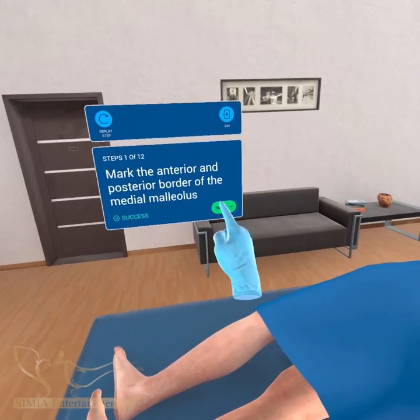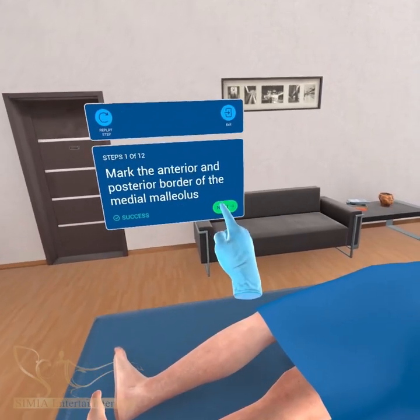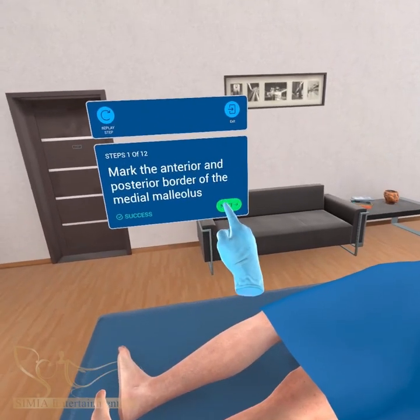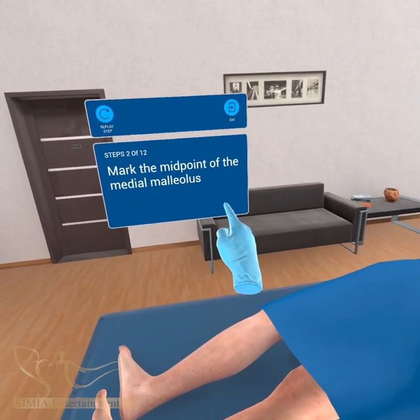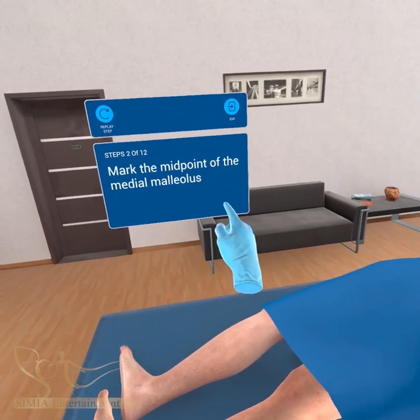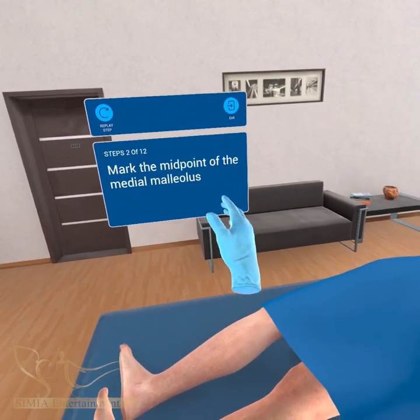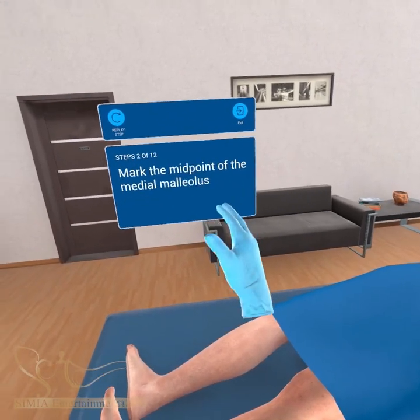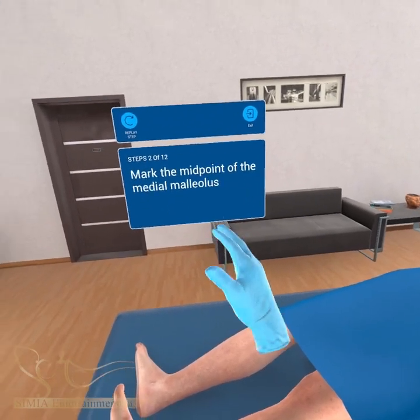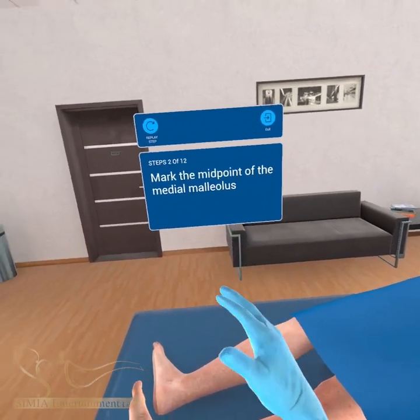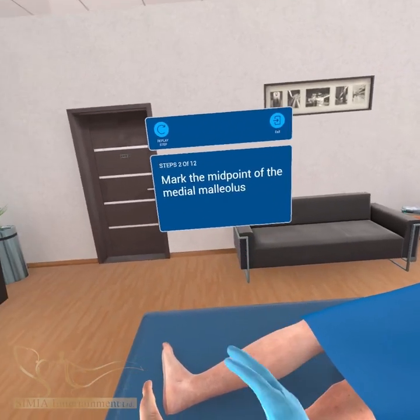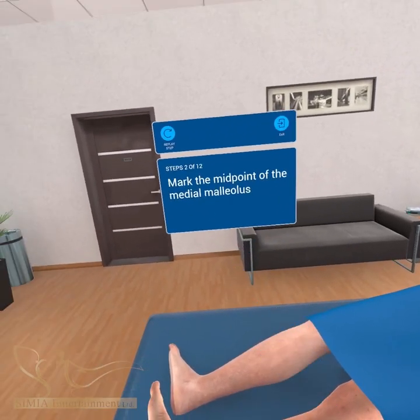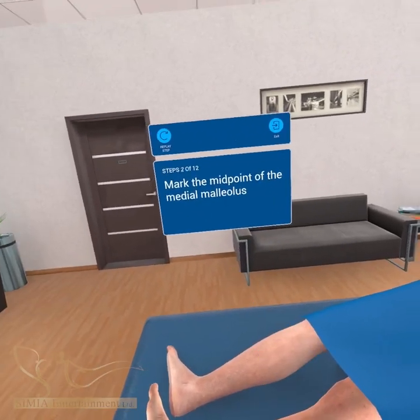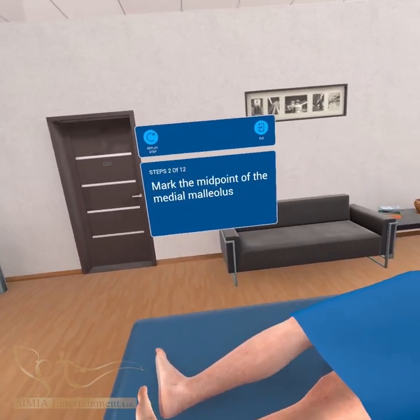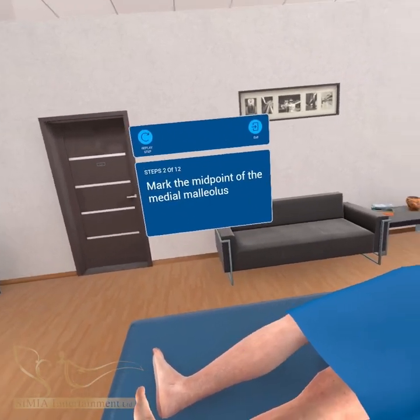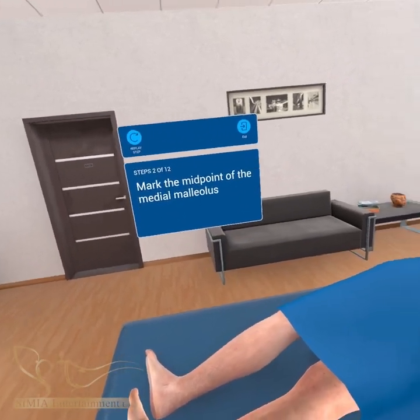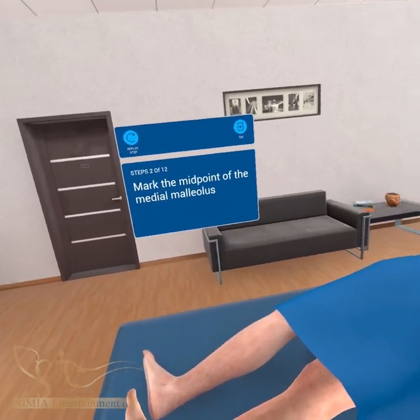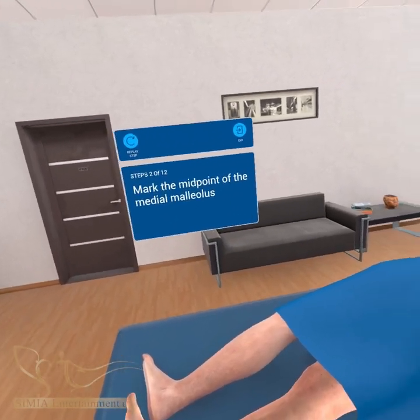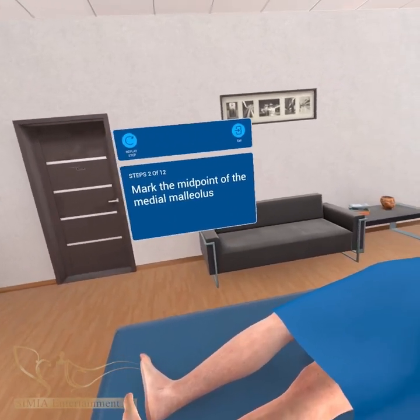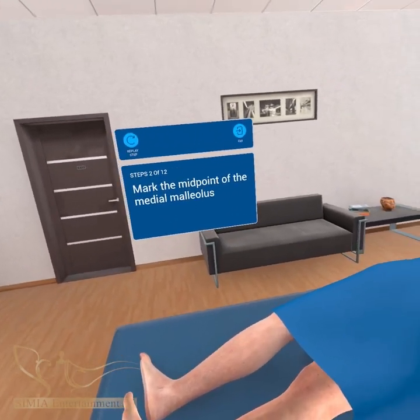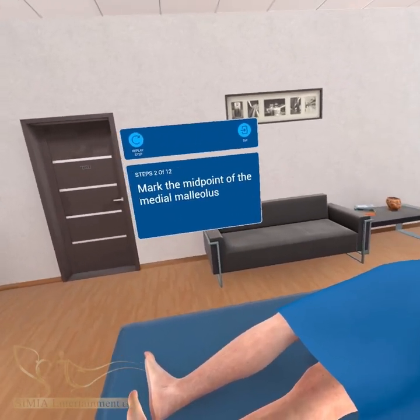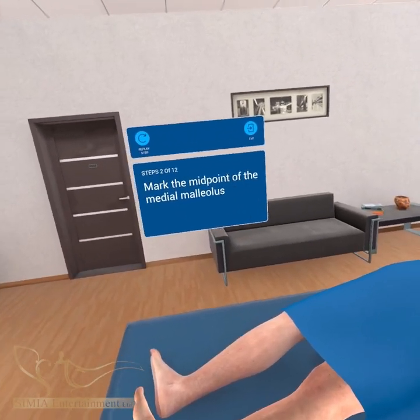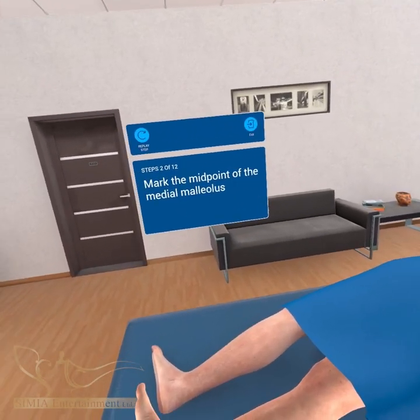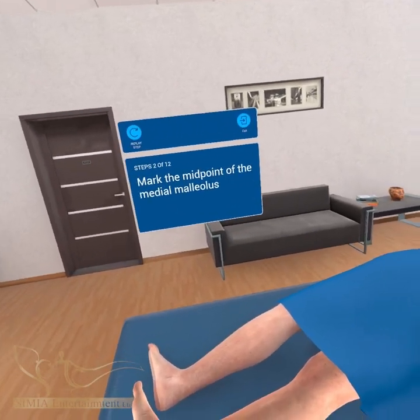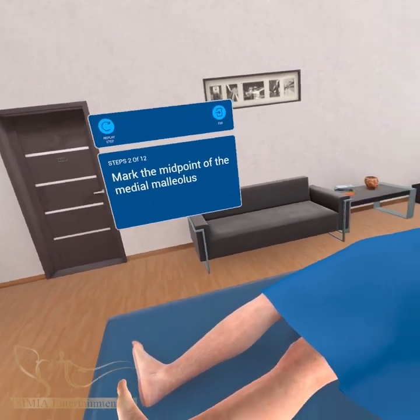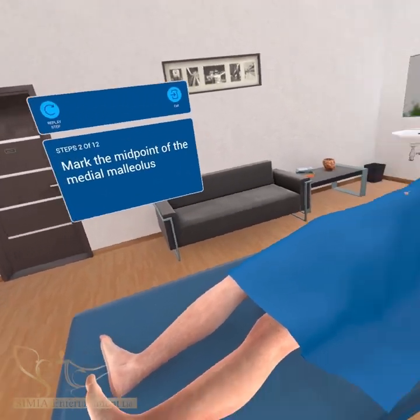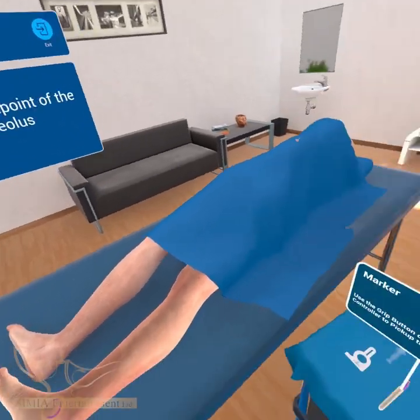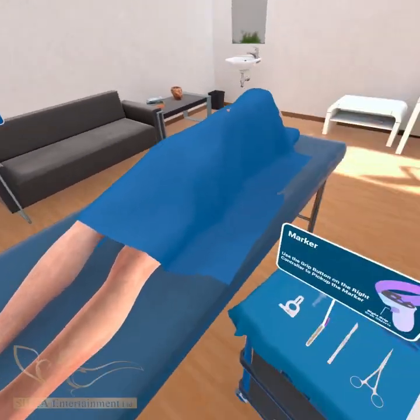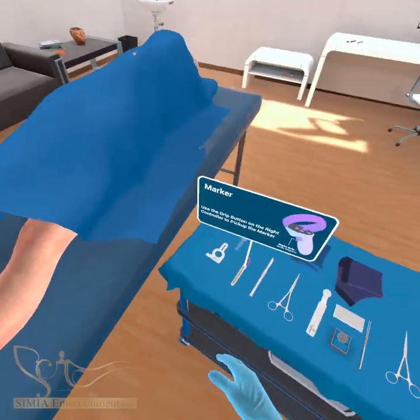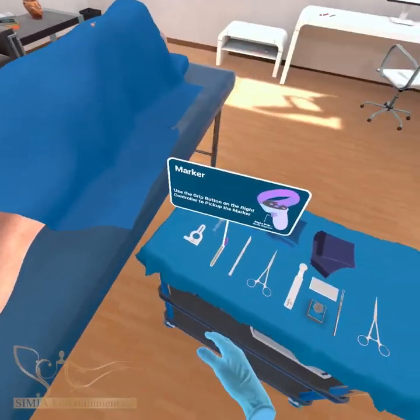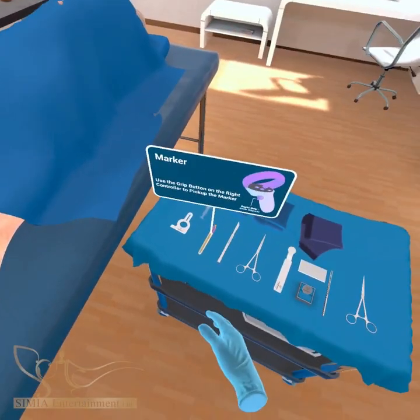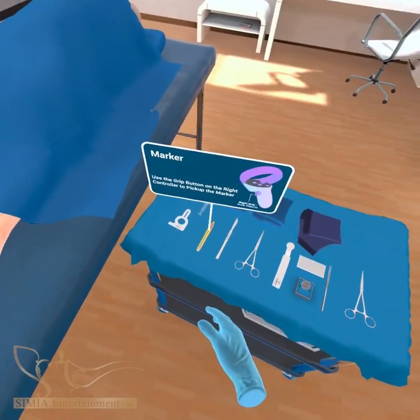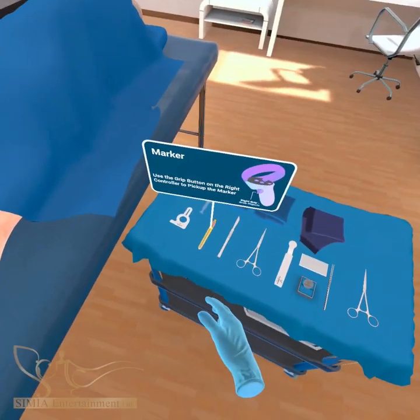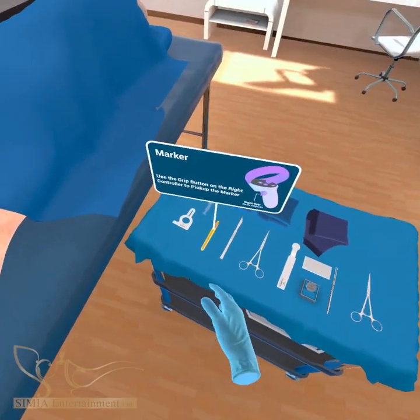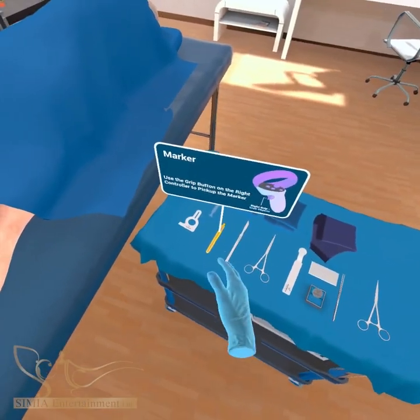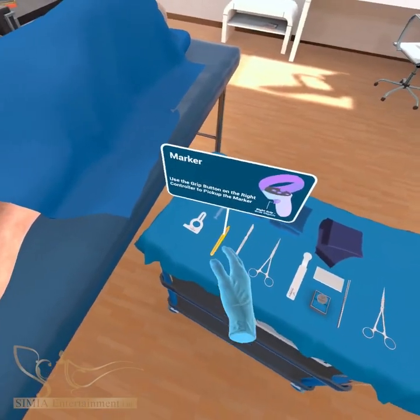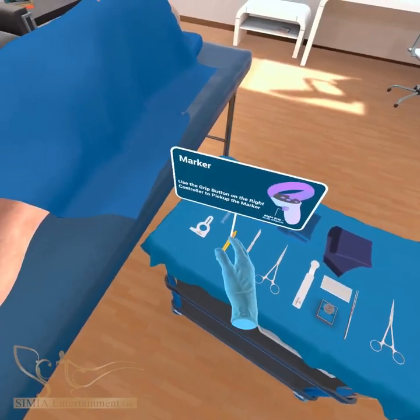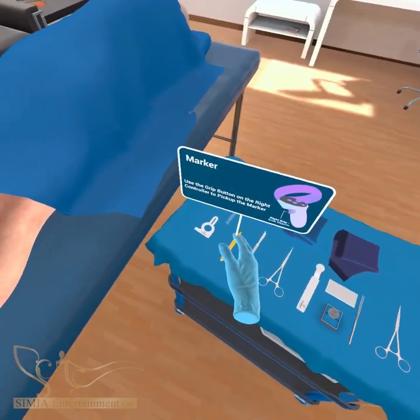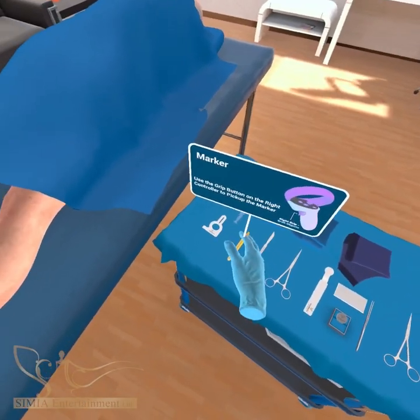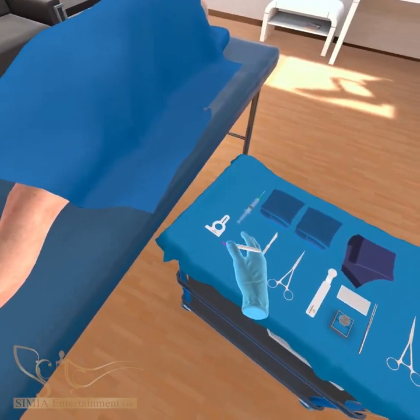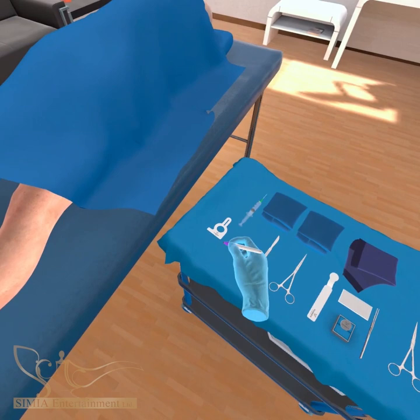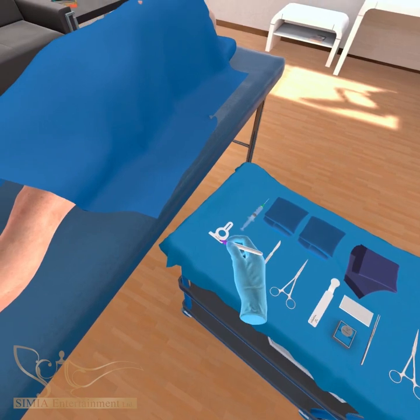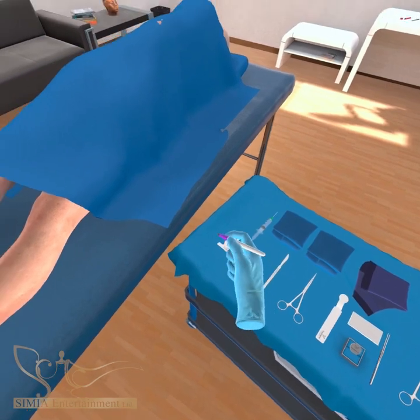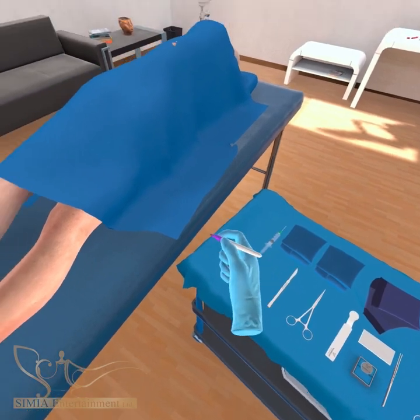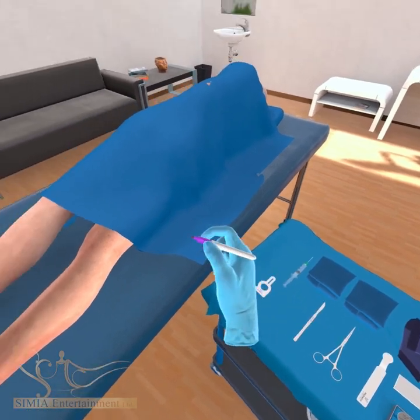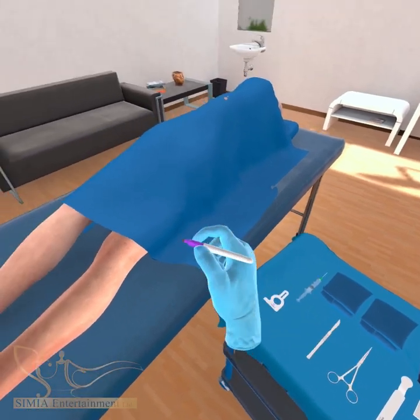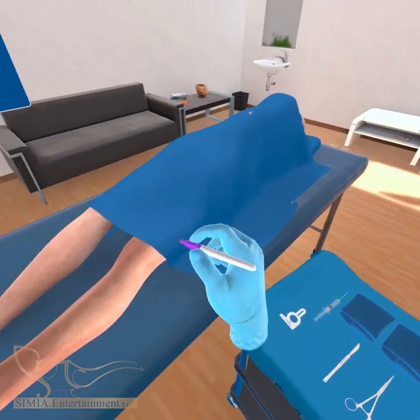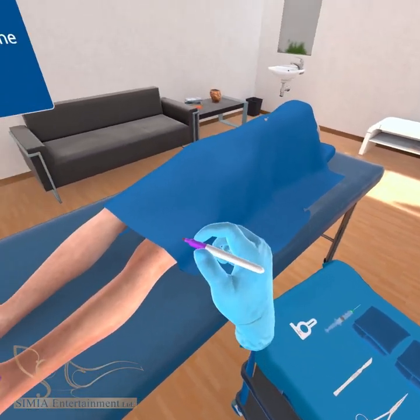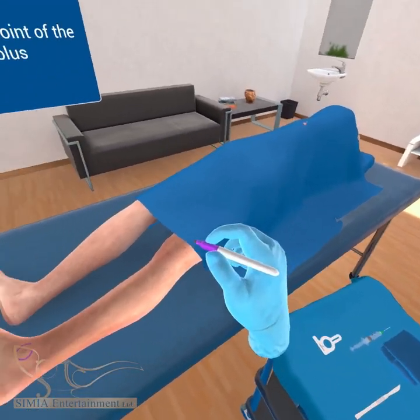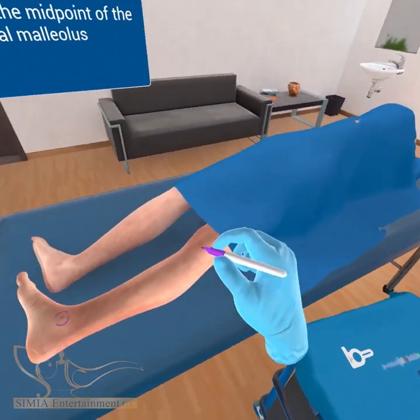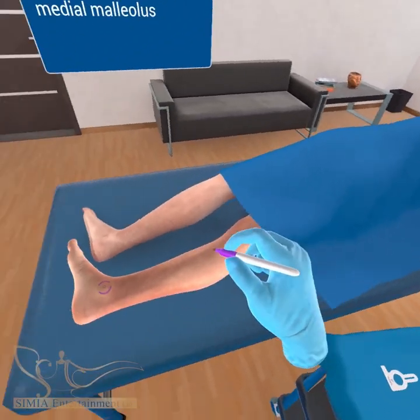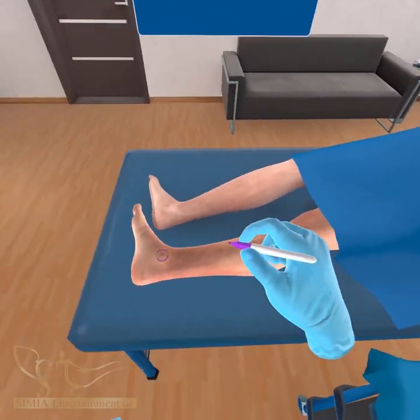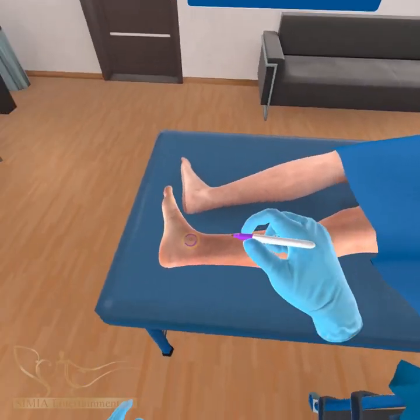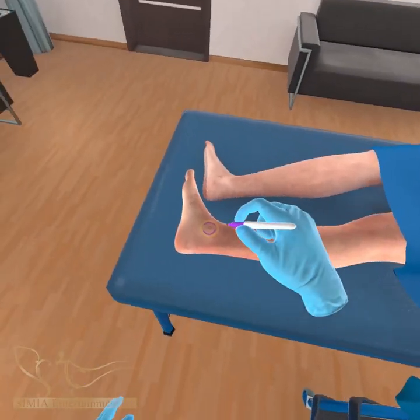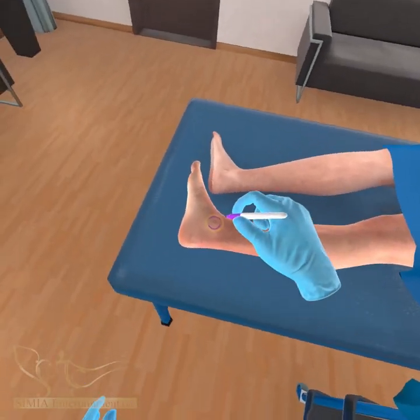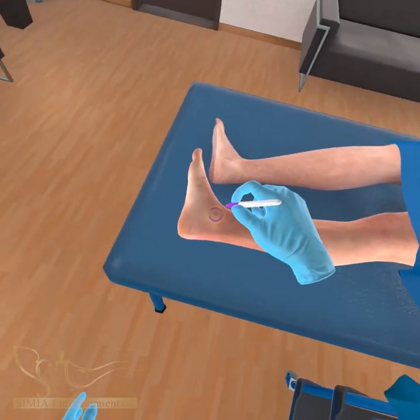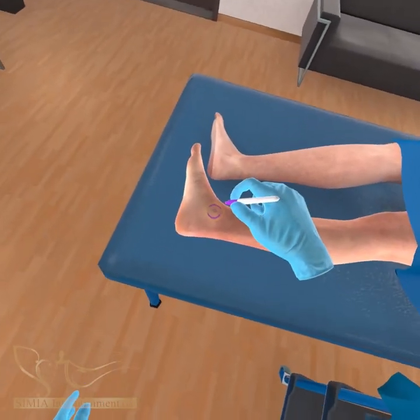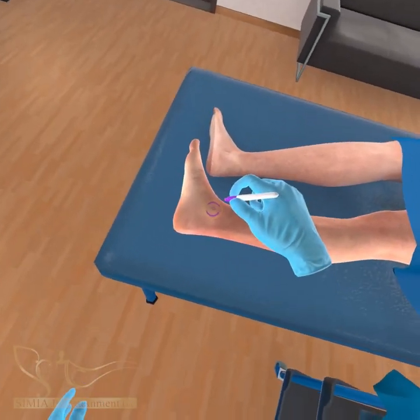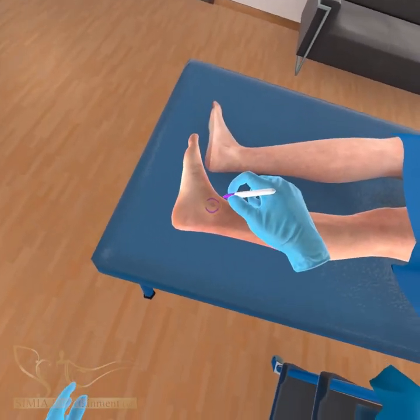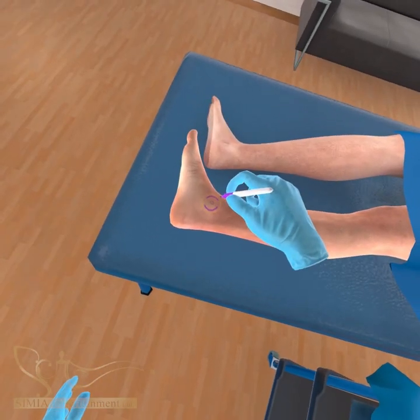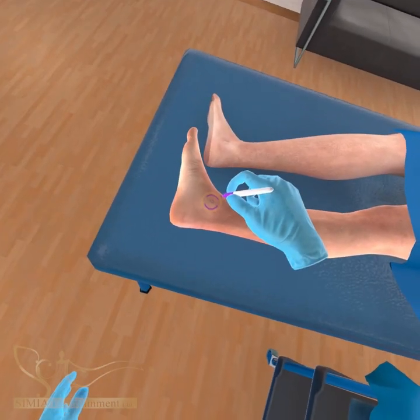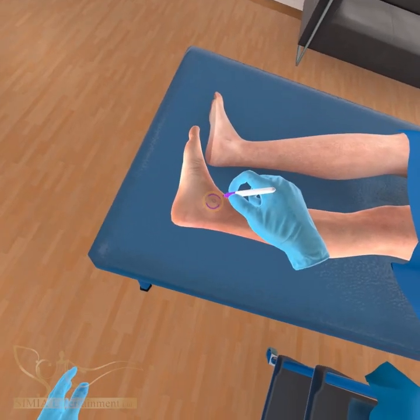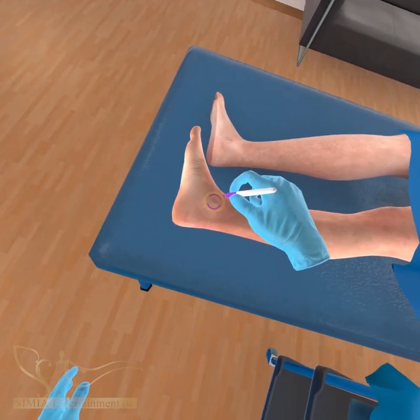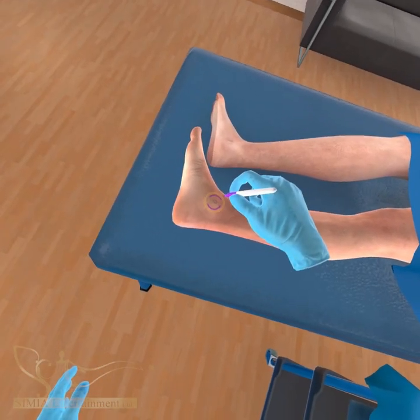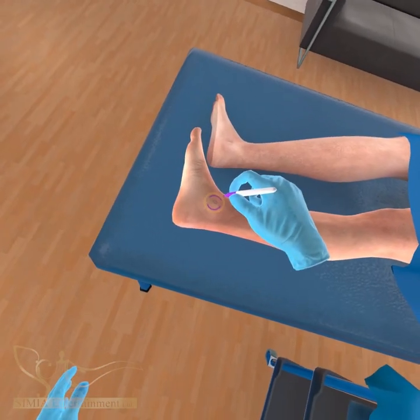Next, mark the midpoint of the medial malleolus using the custom two-sided template tool.